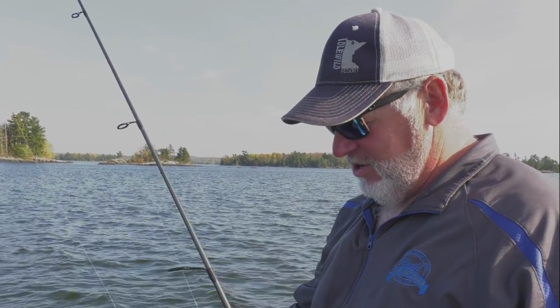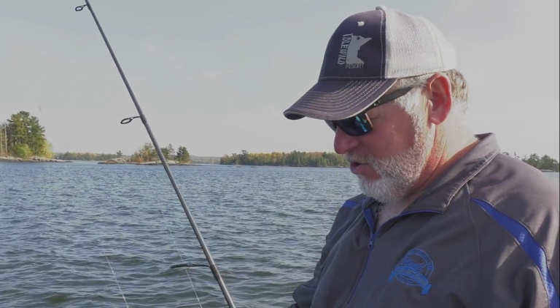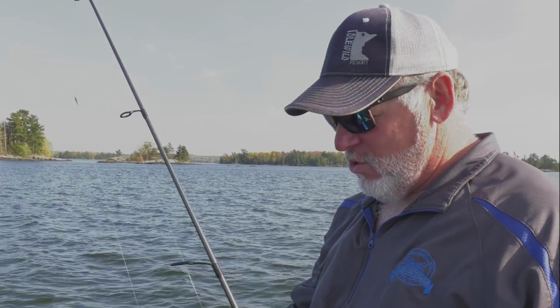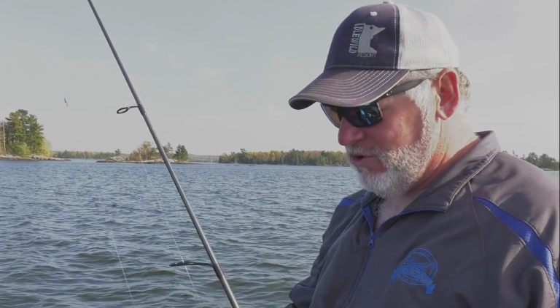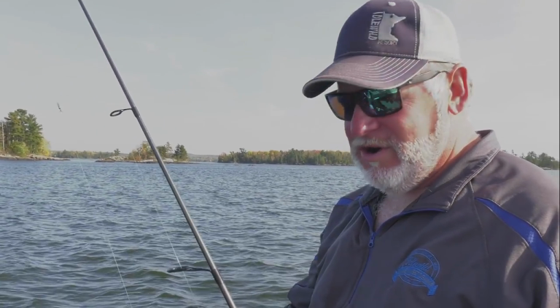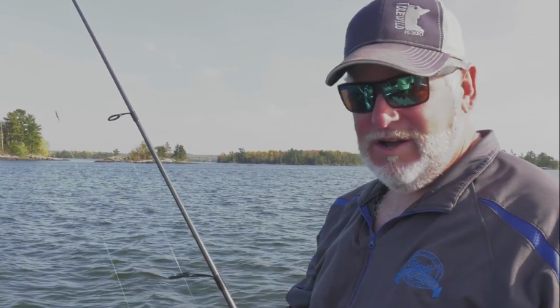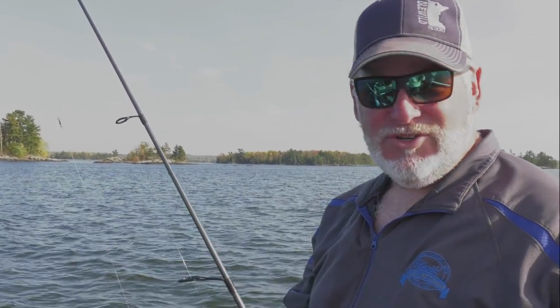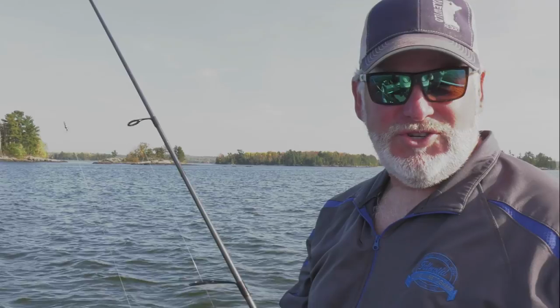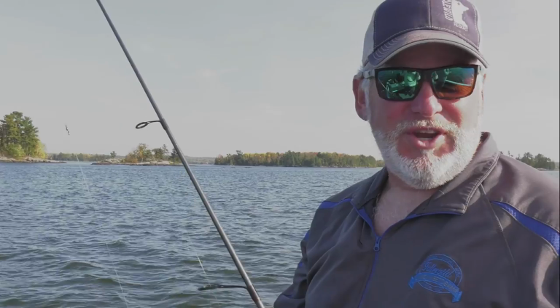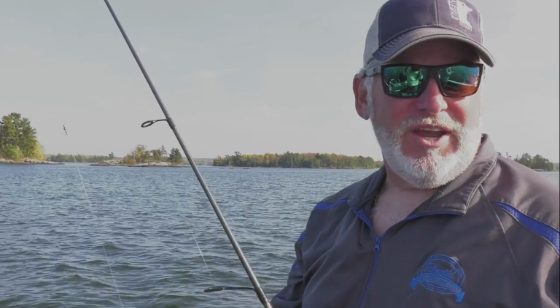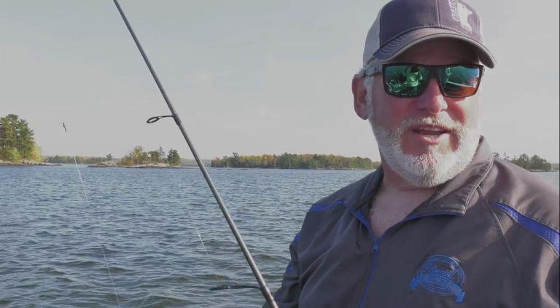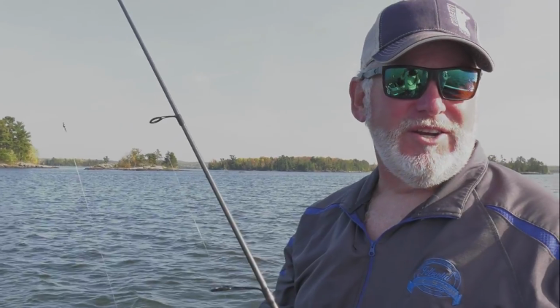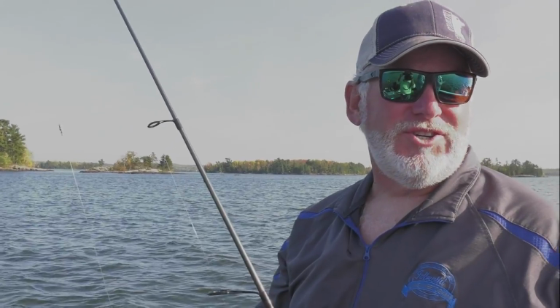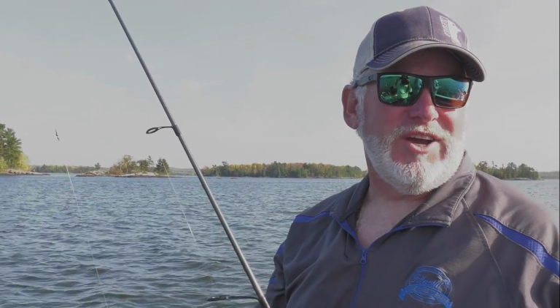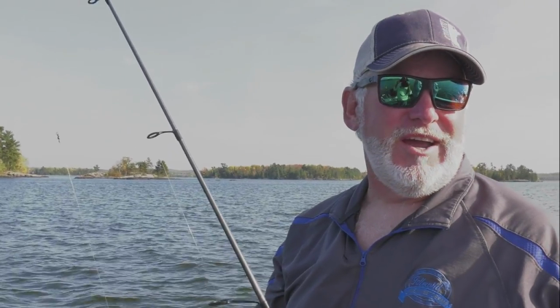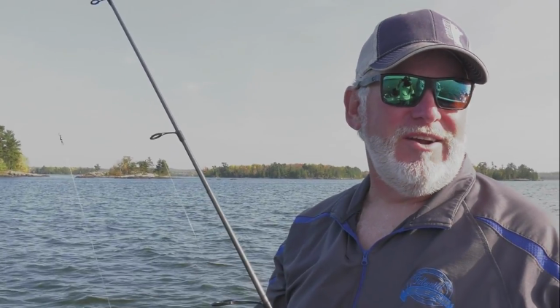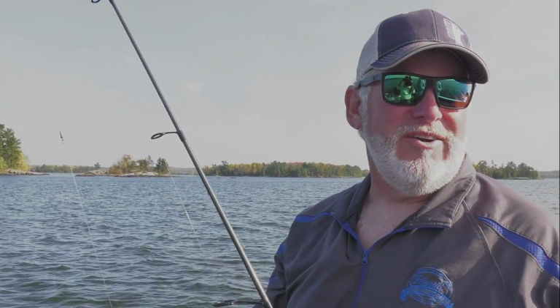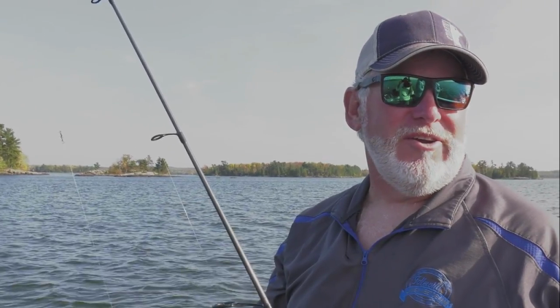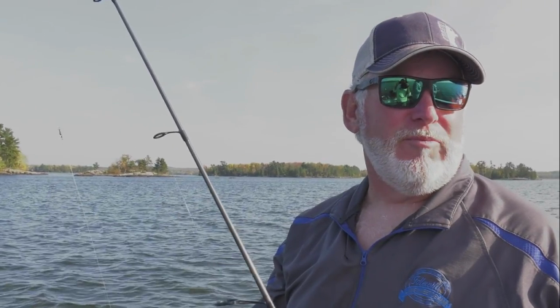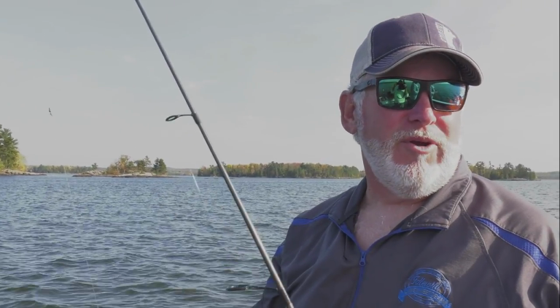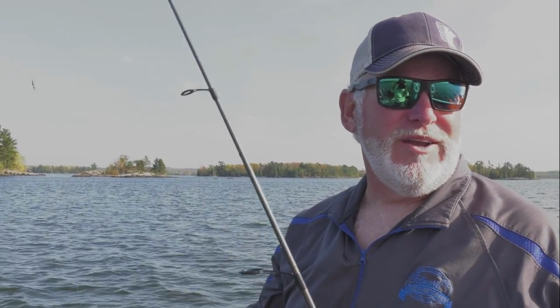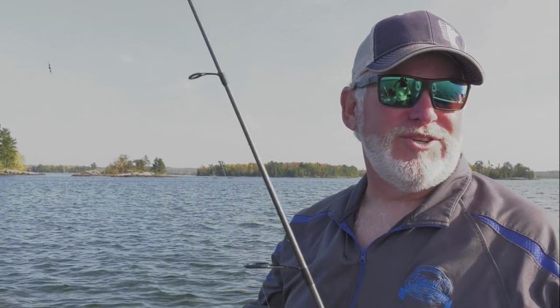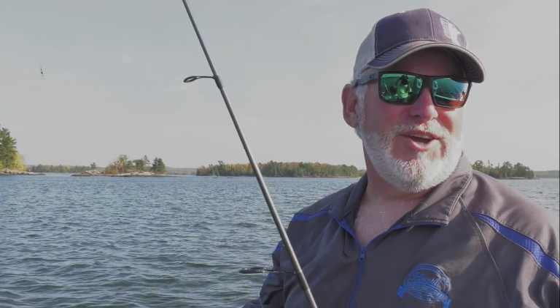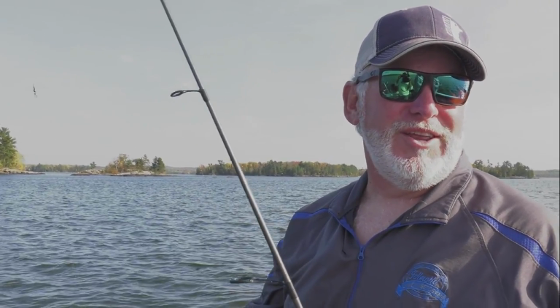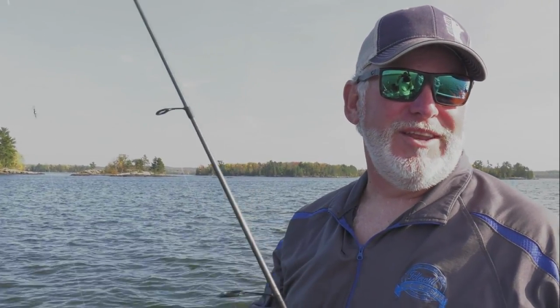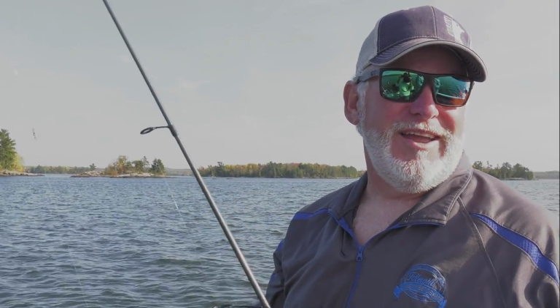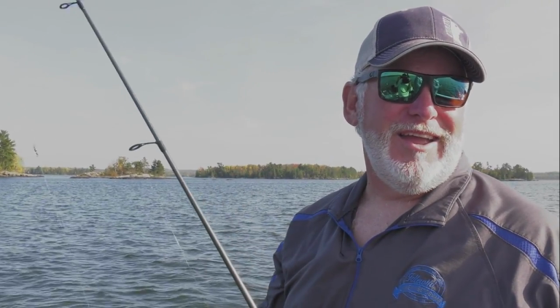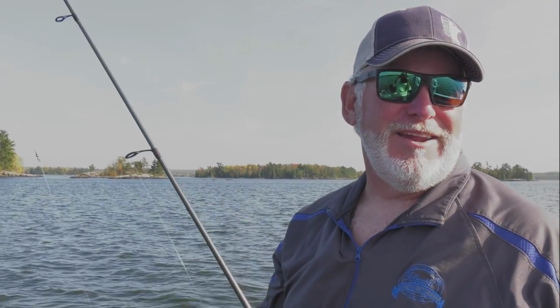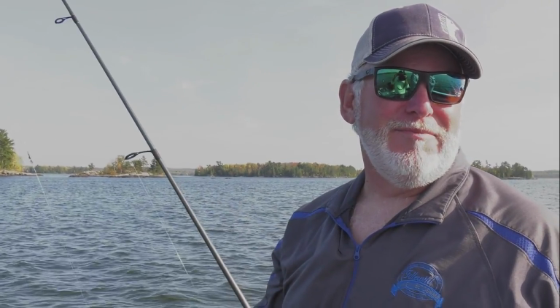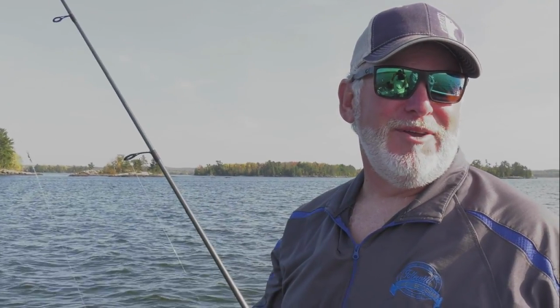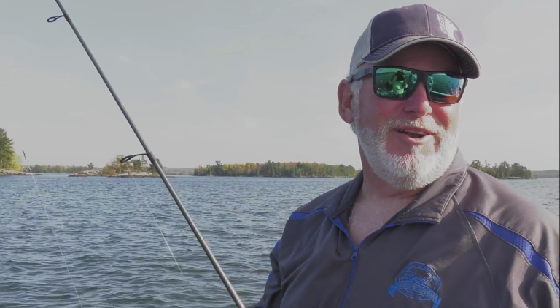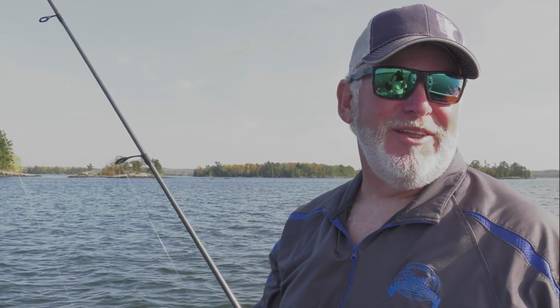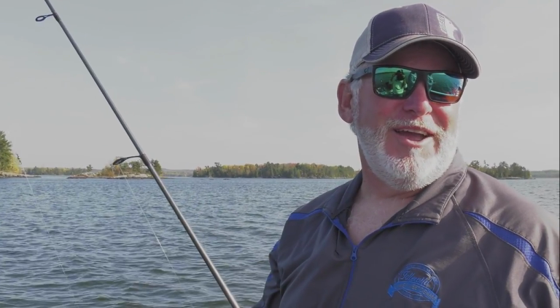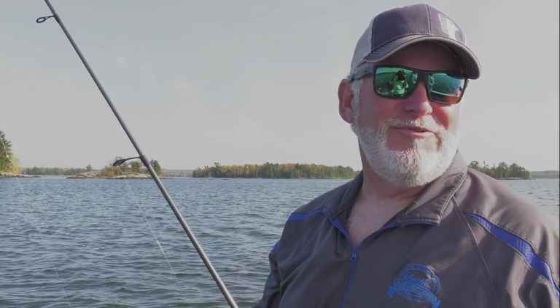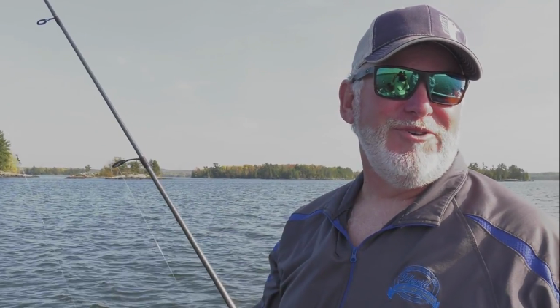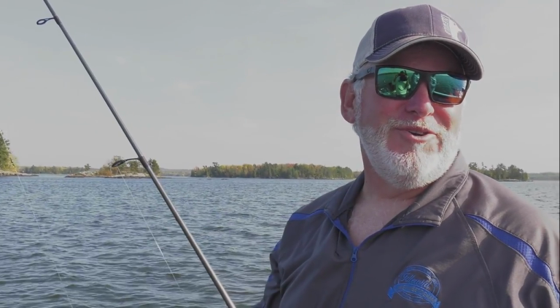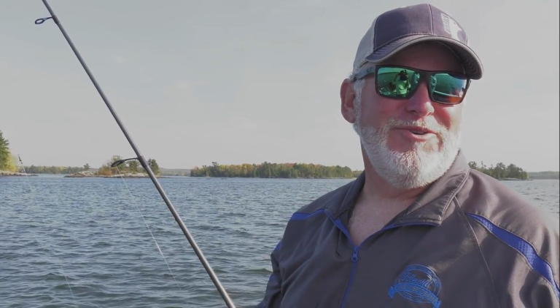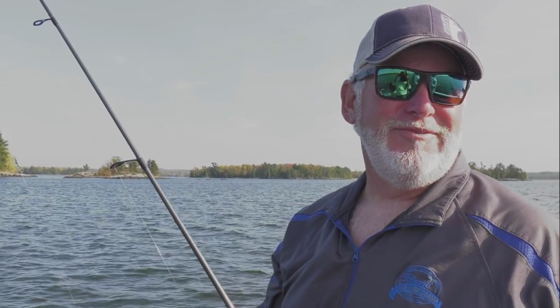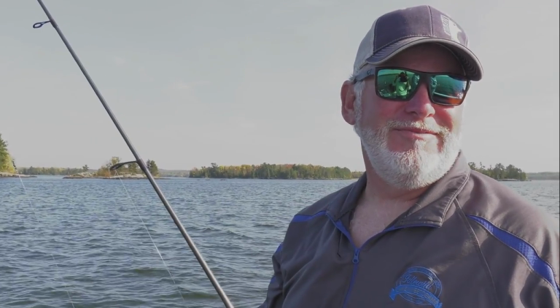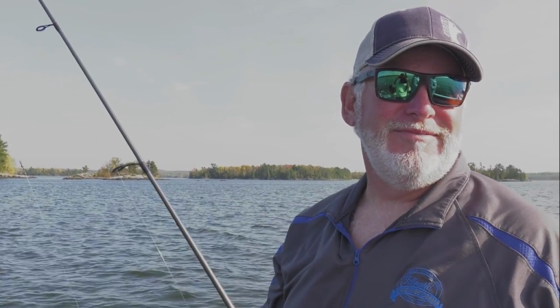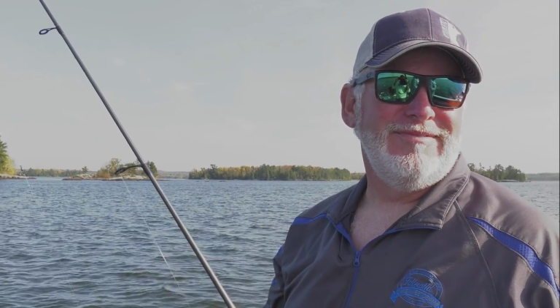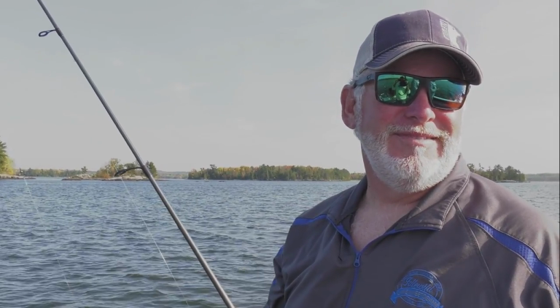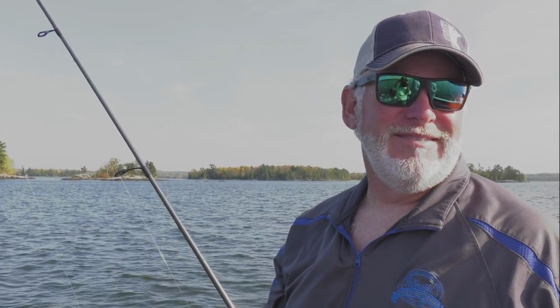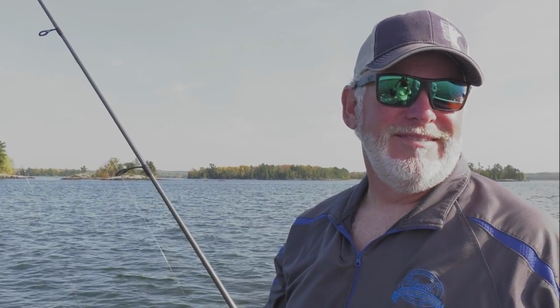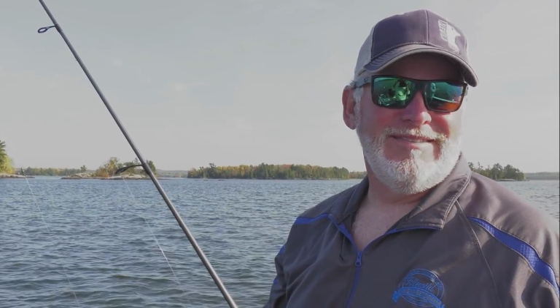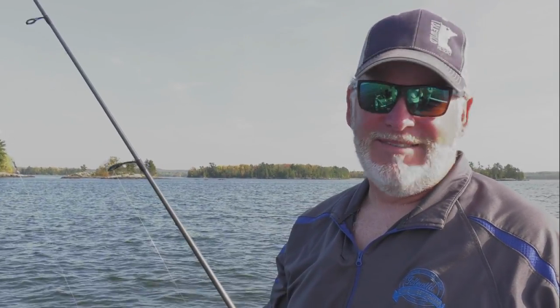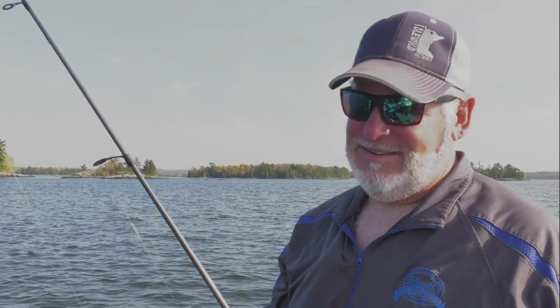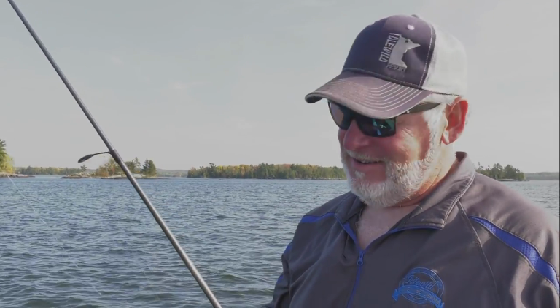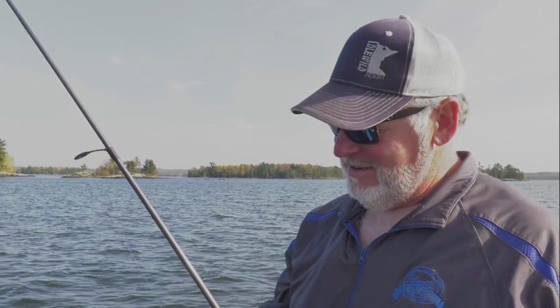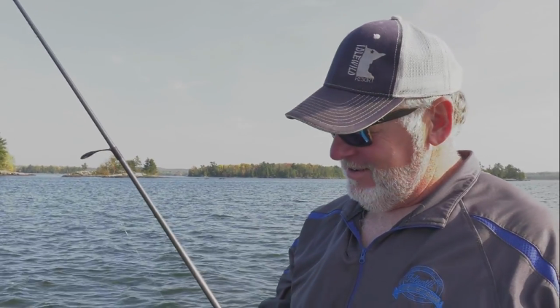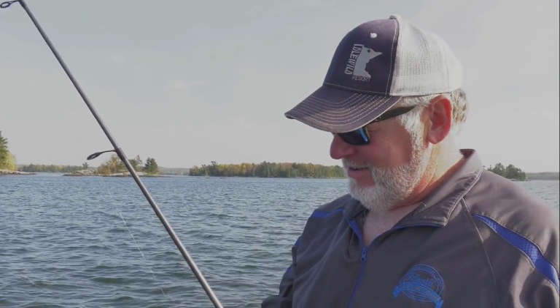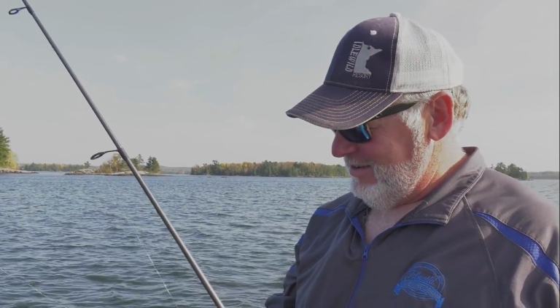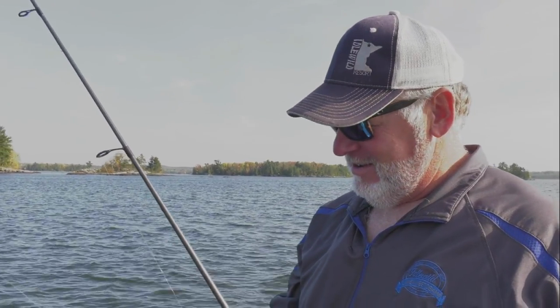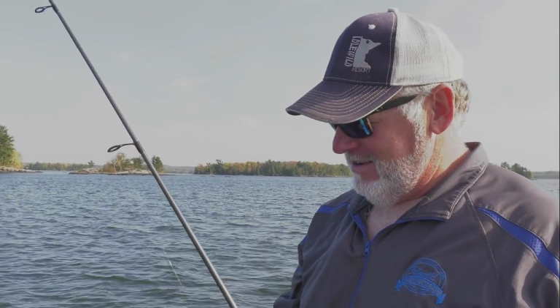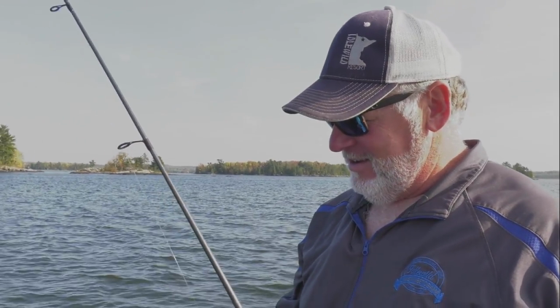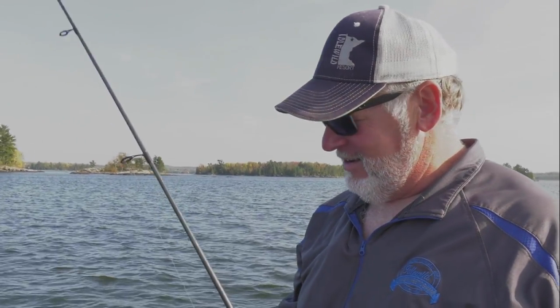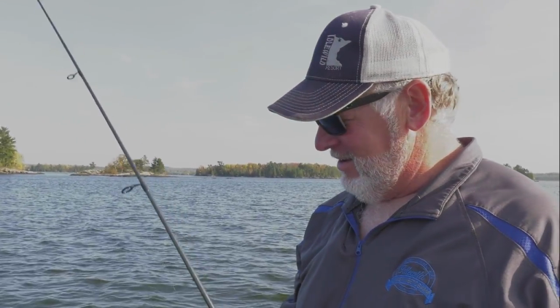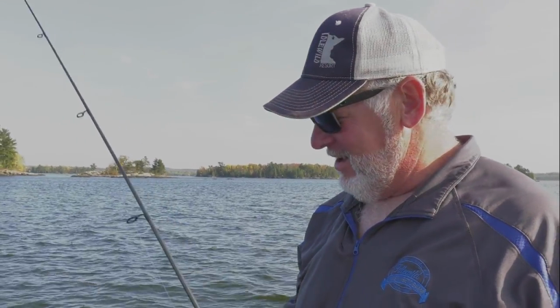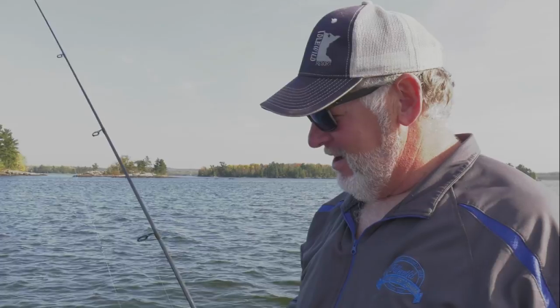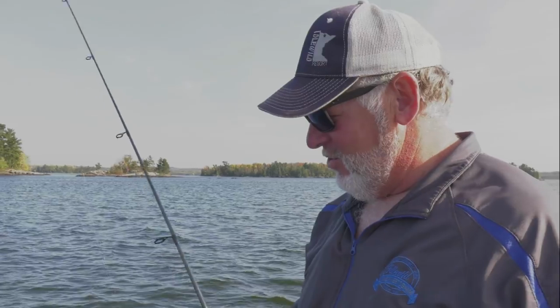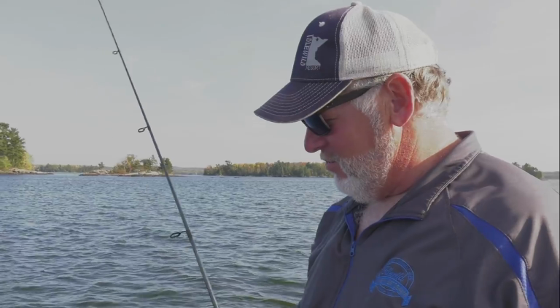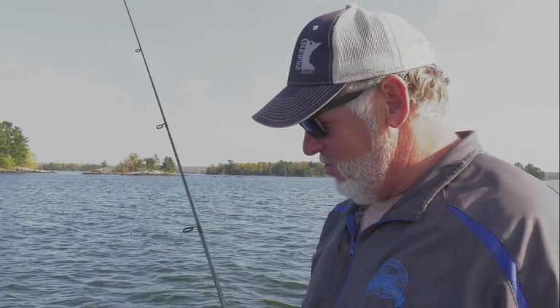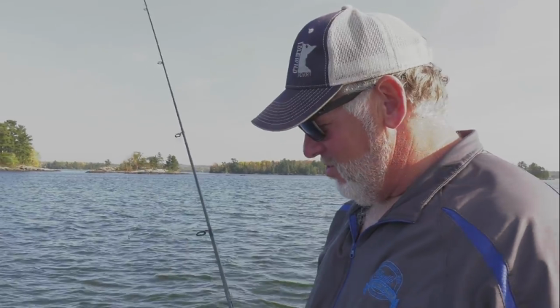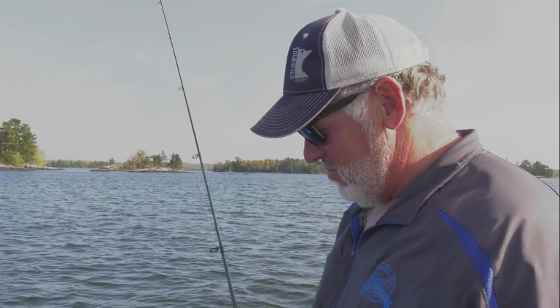A little quarter ounce jig and a shiner on a bright sunny day in the middle of the afternoon — can't go wrong.